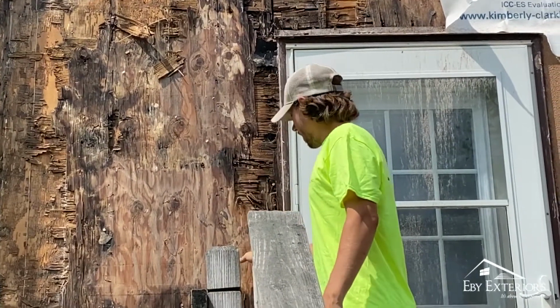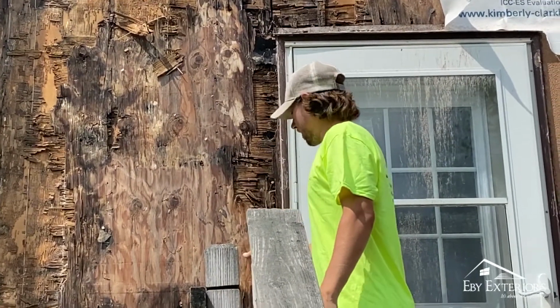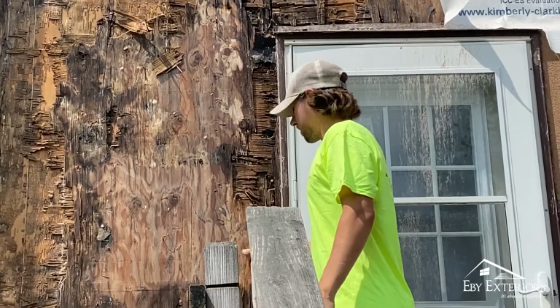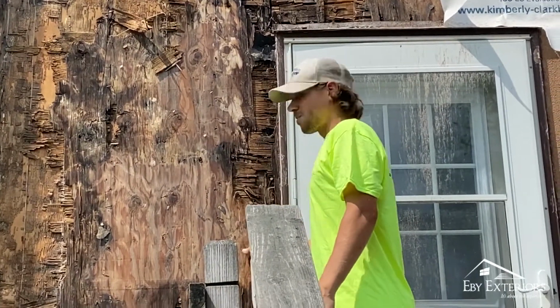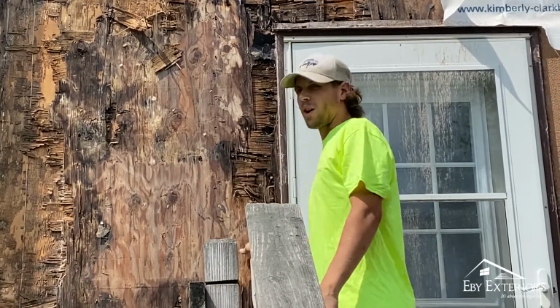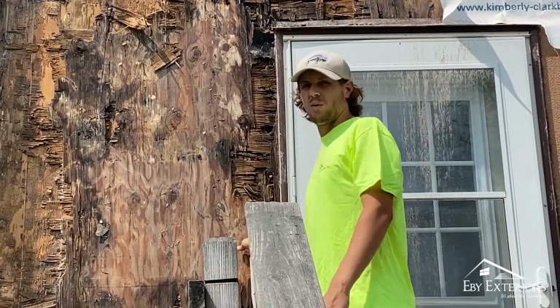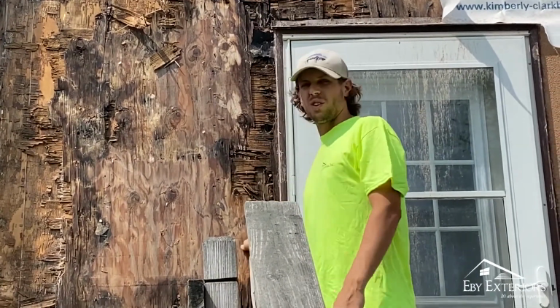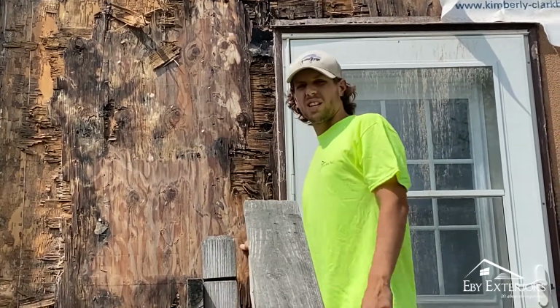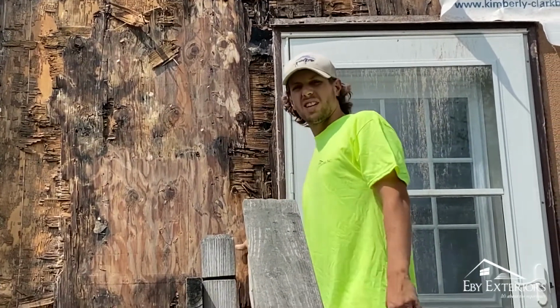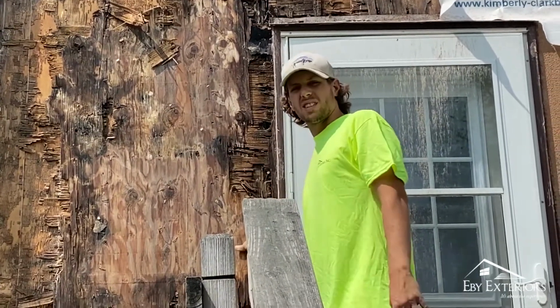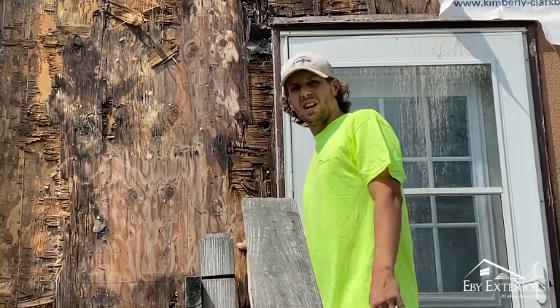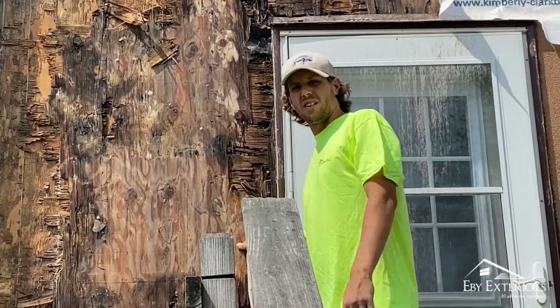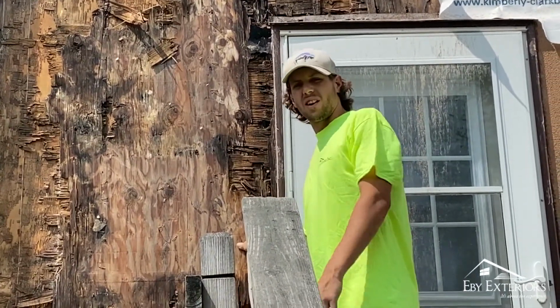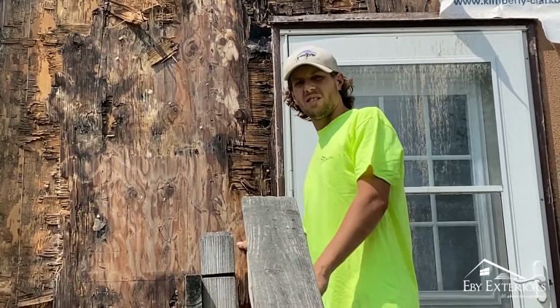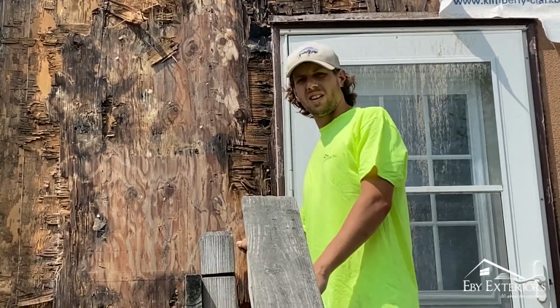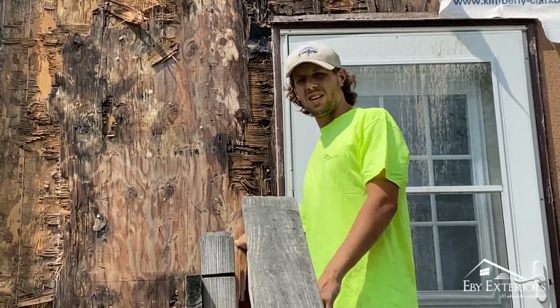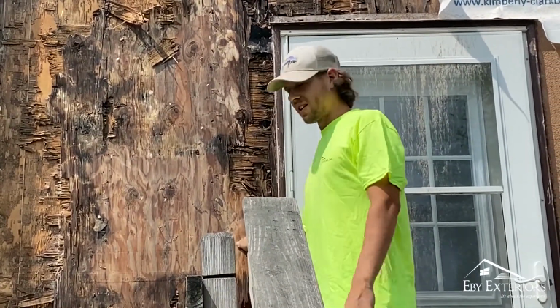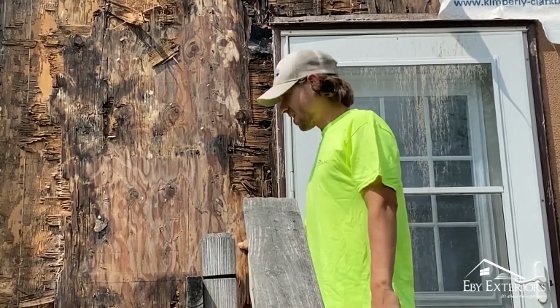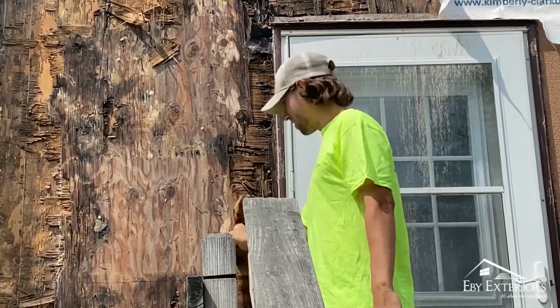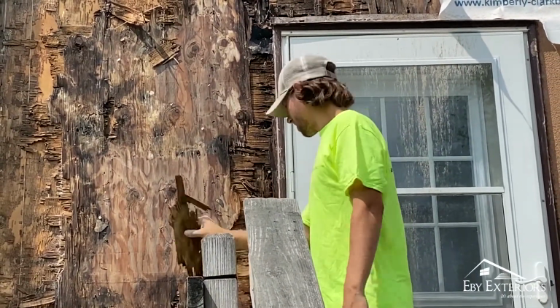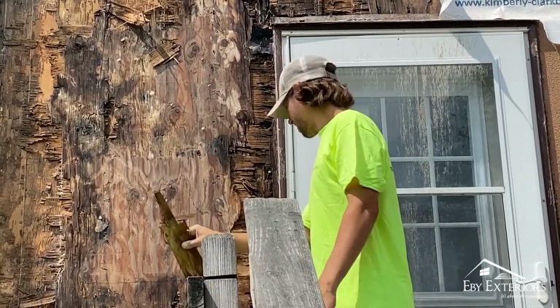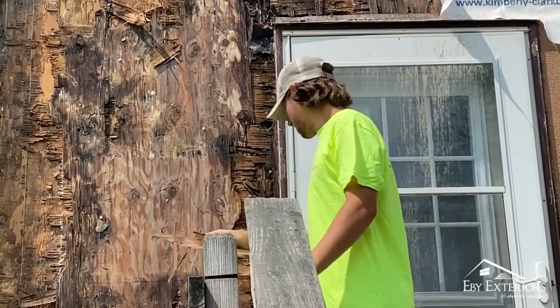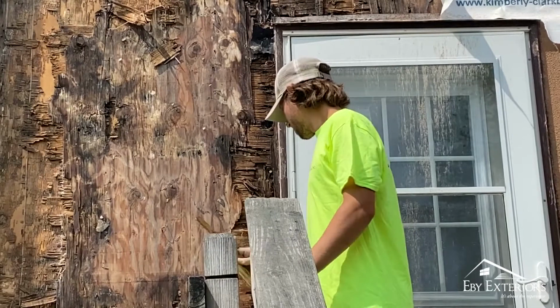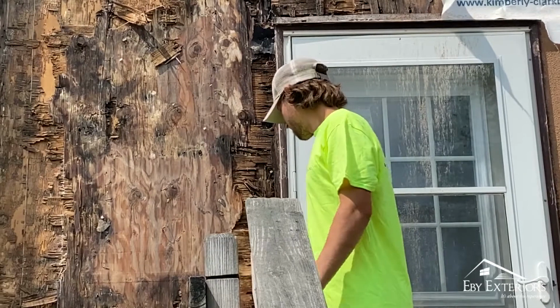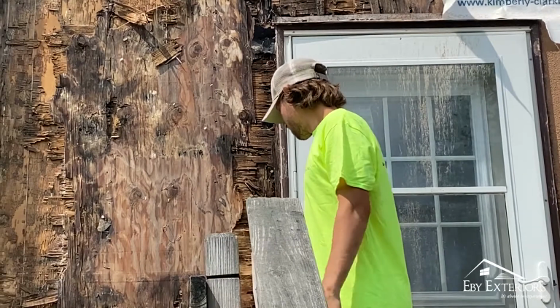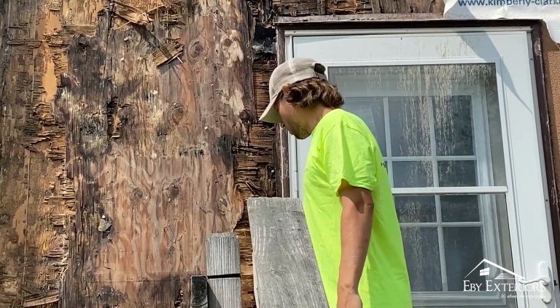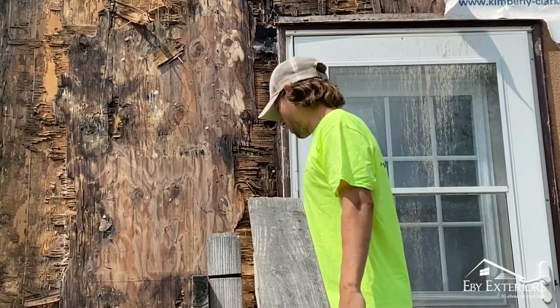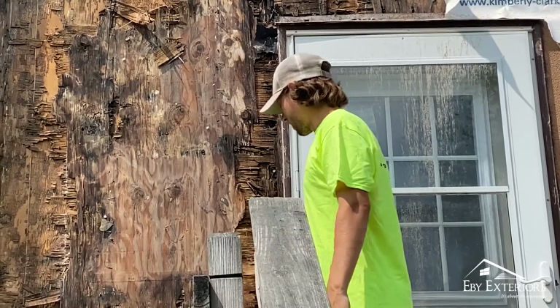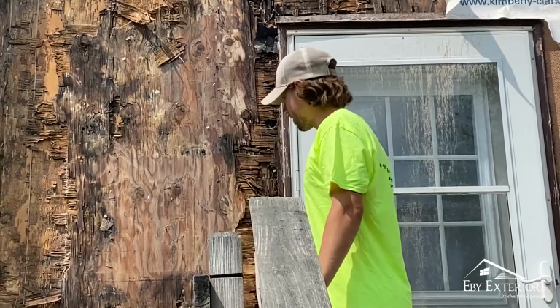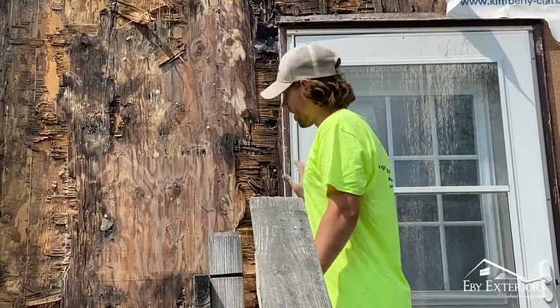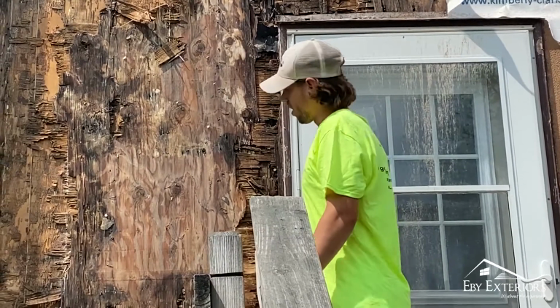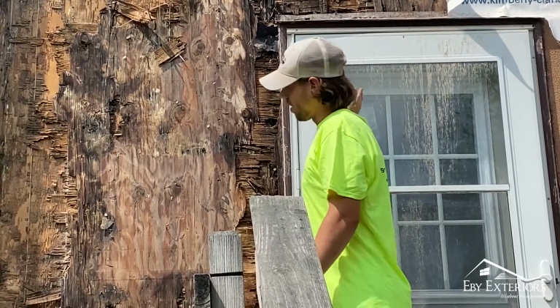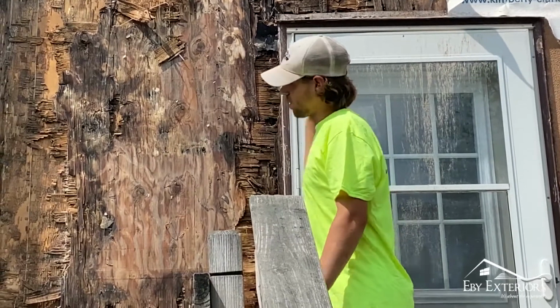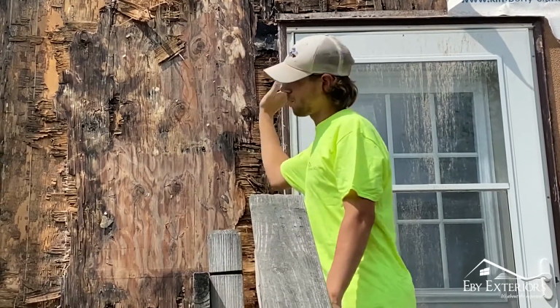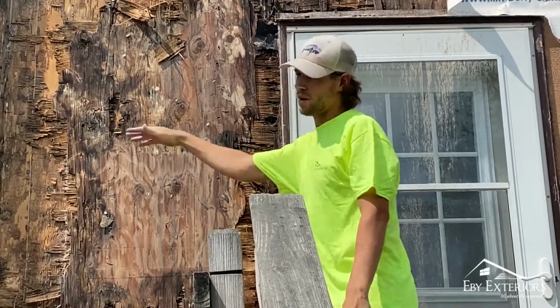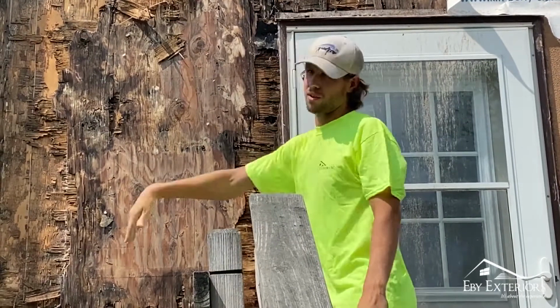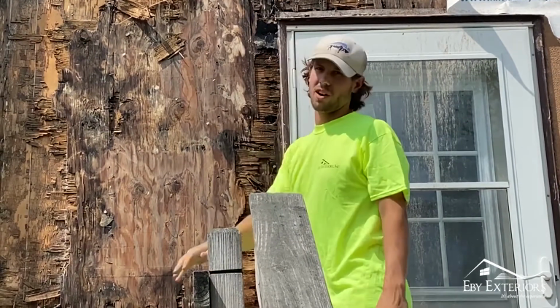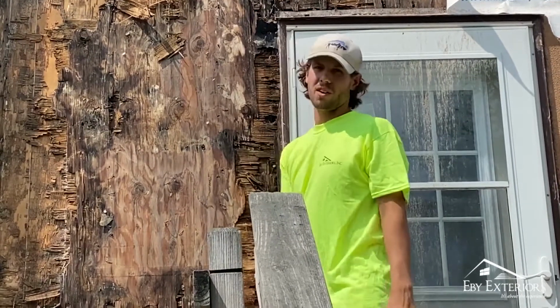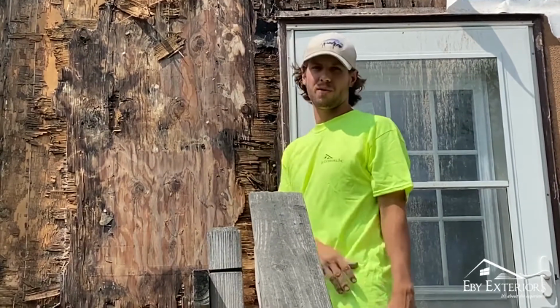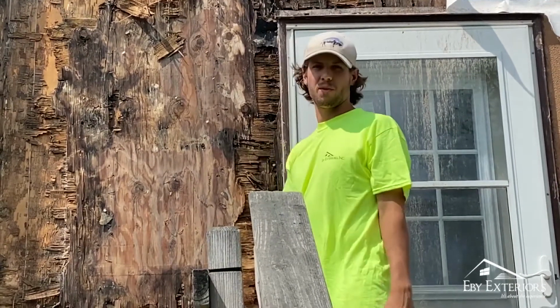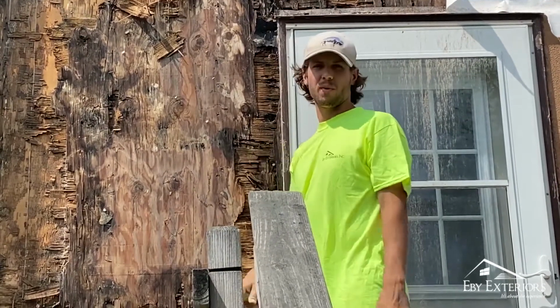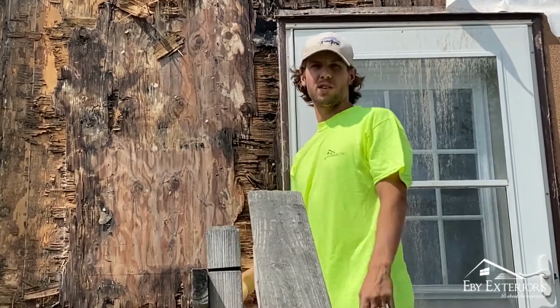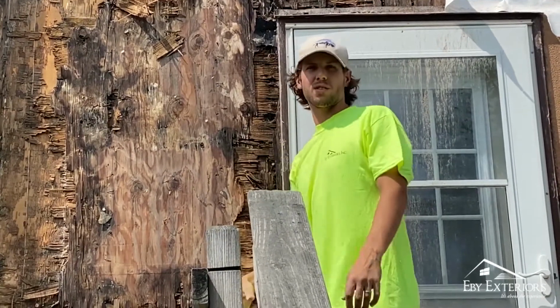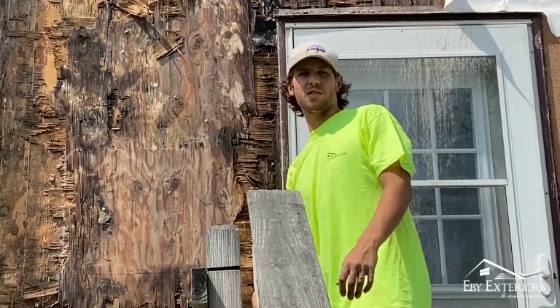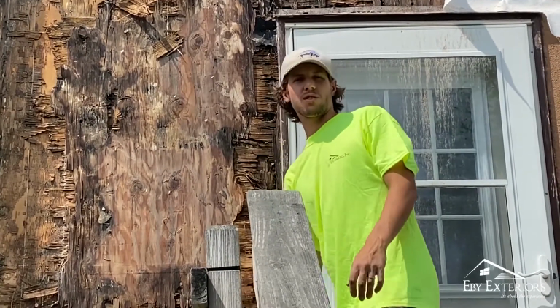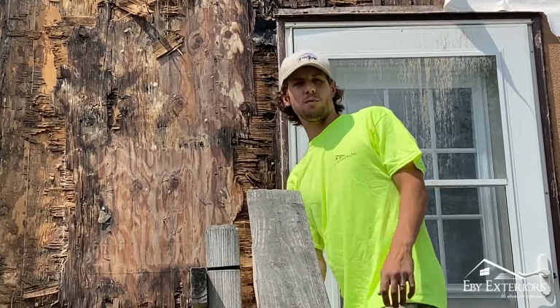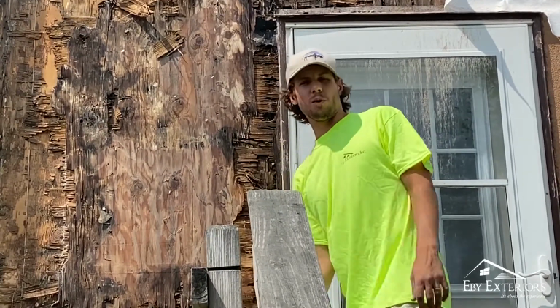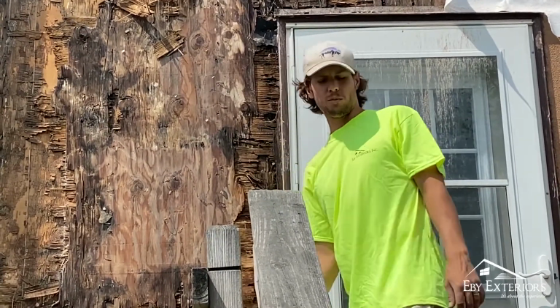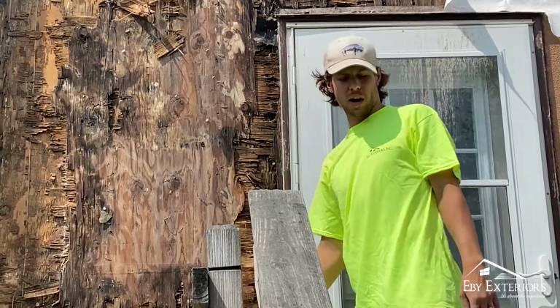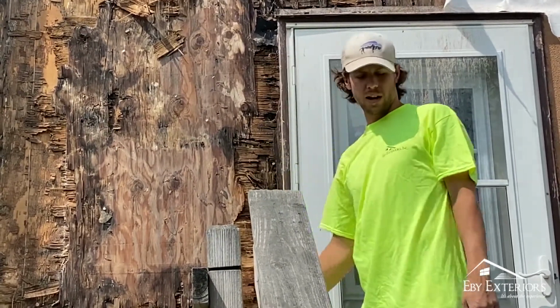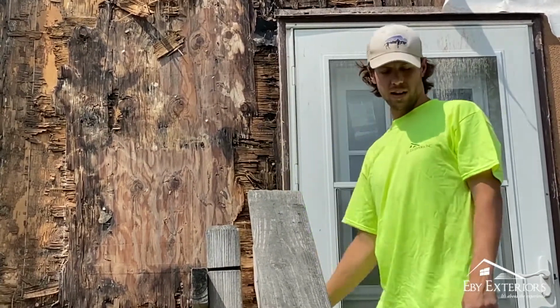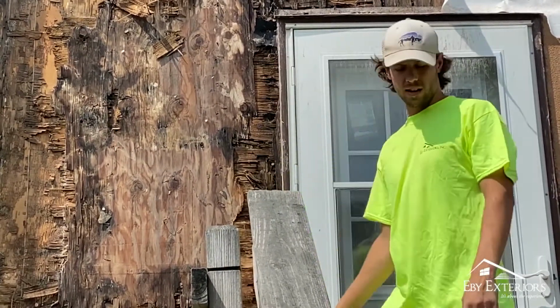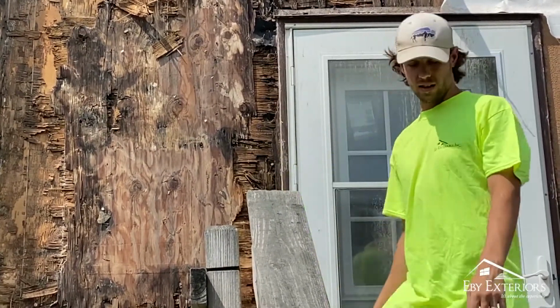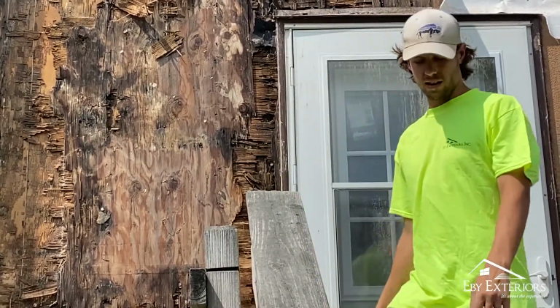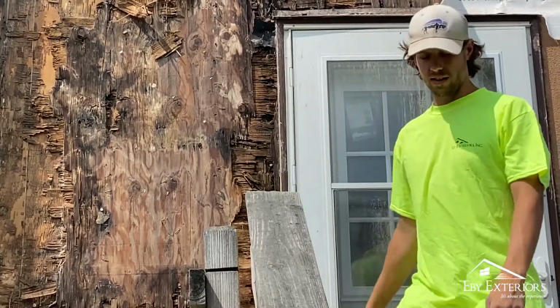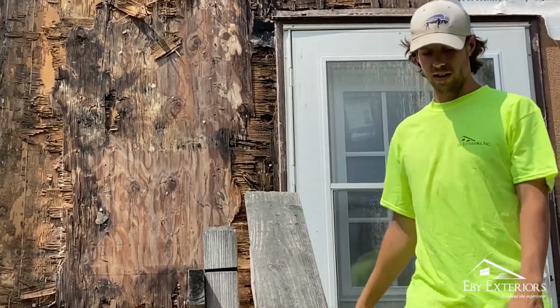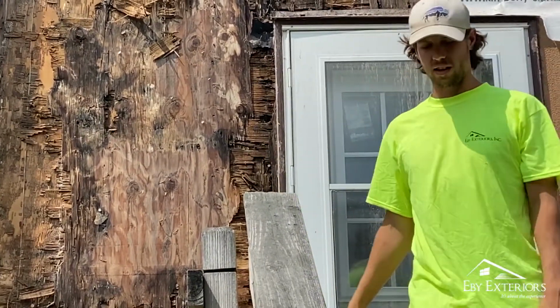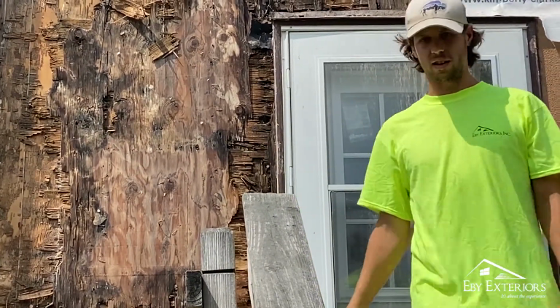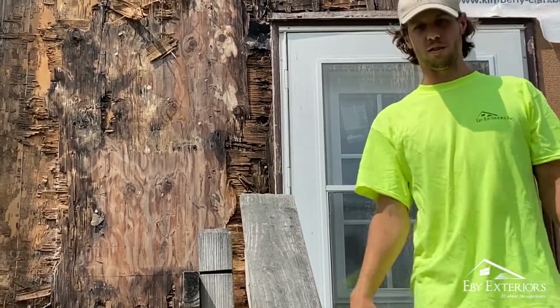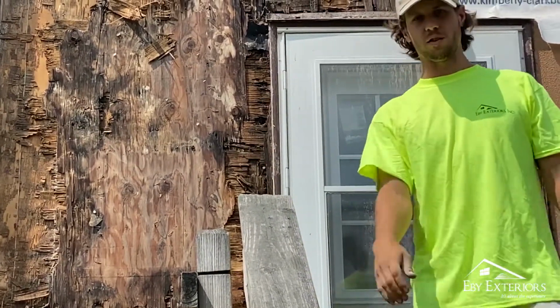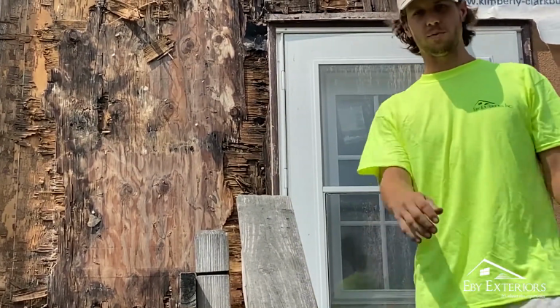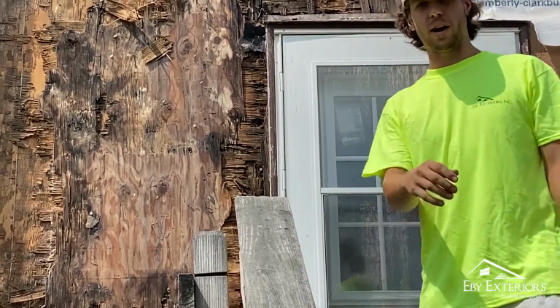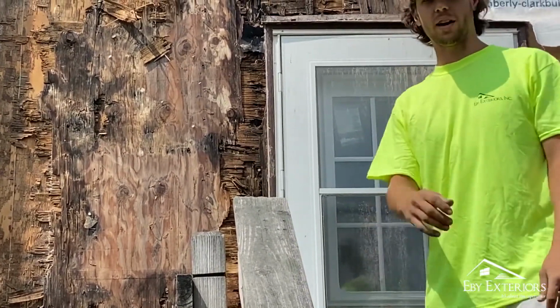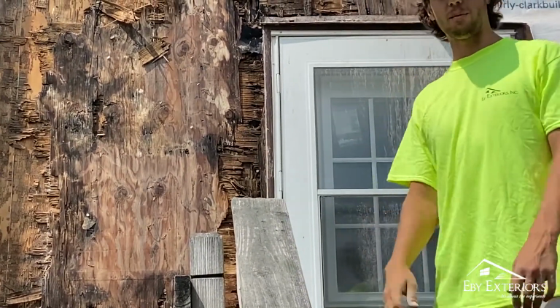This is about worst-case scenario. We're going to have to tear all this plywood off, make sure there's no mold behind it, and then close it back up.